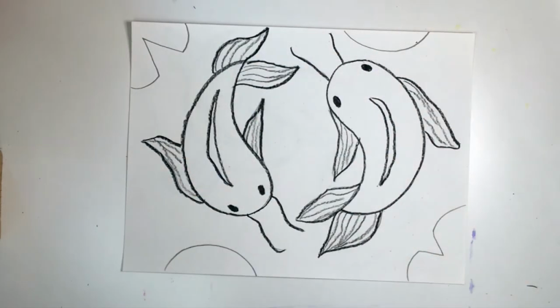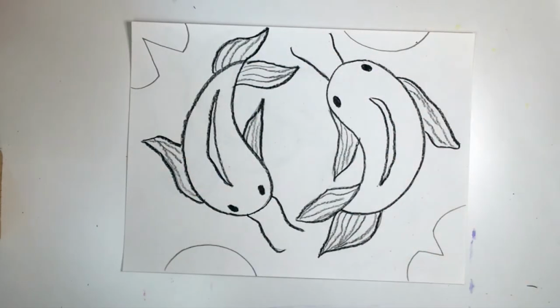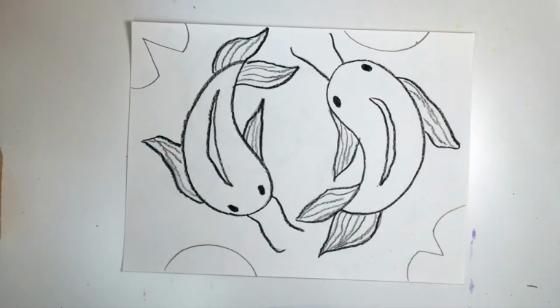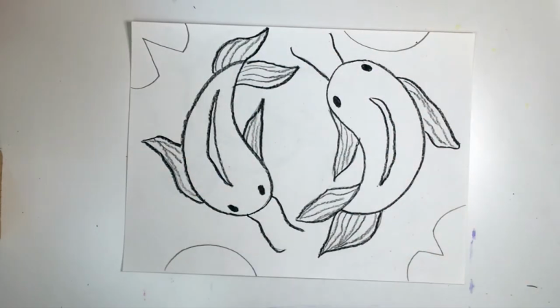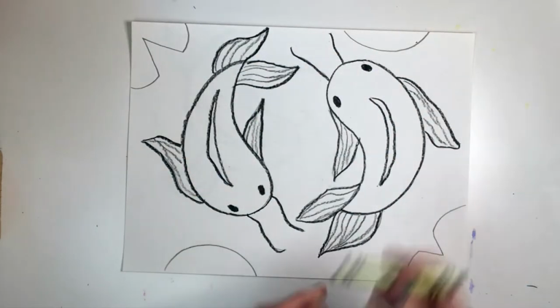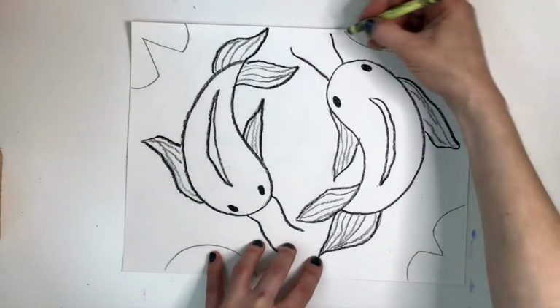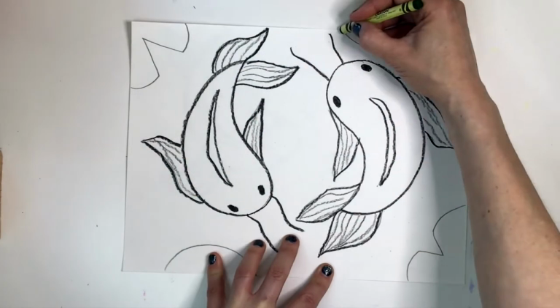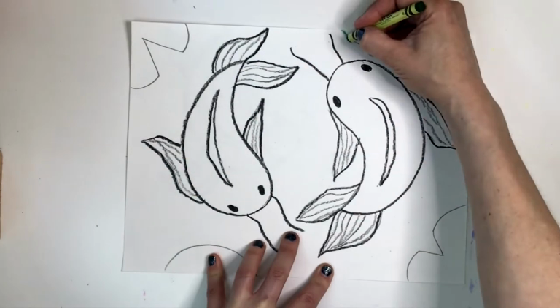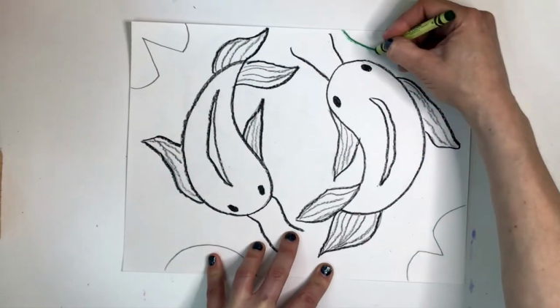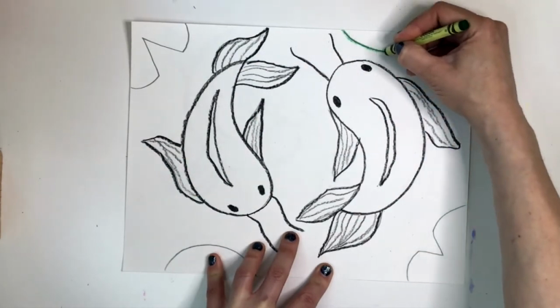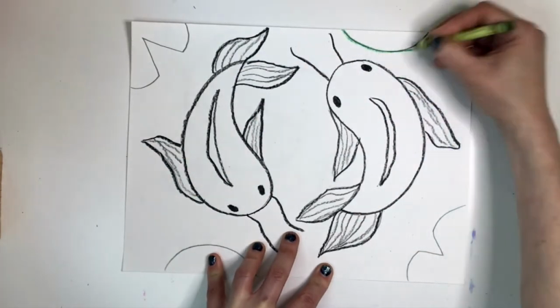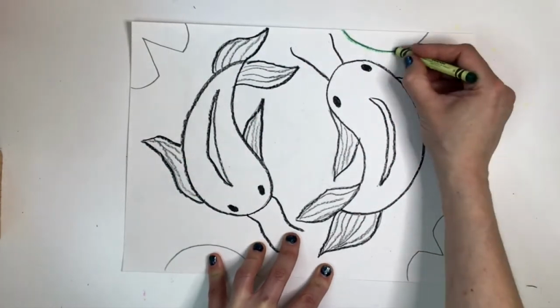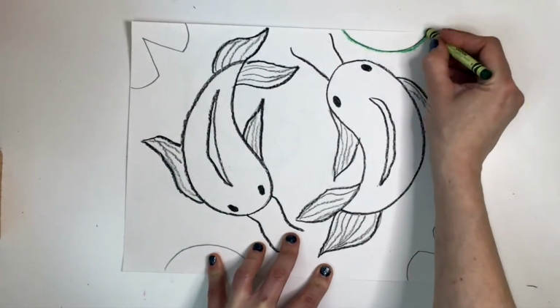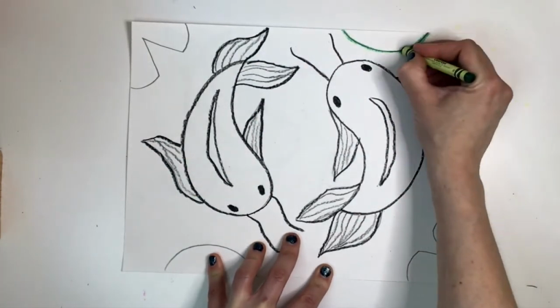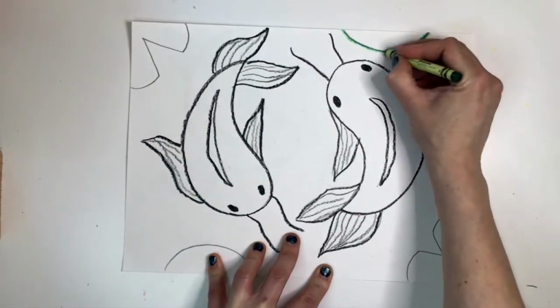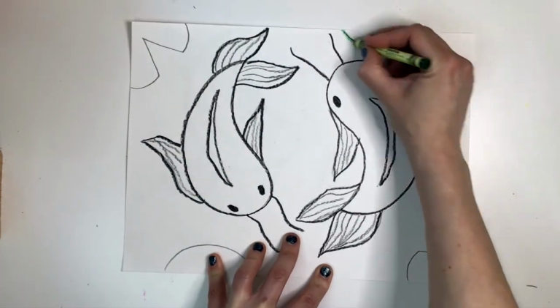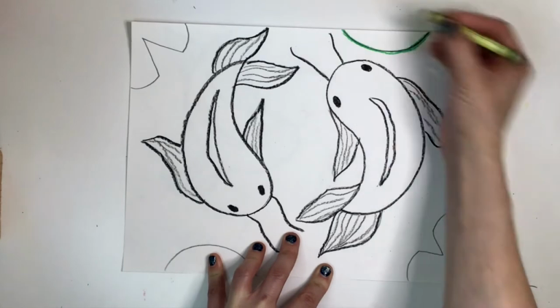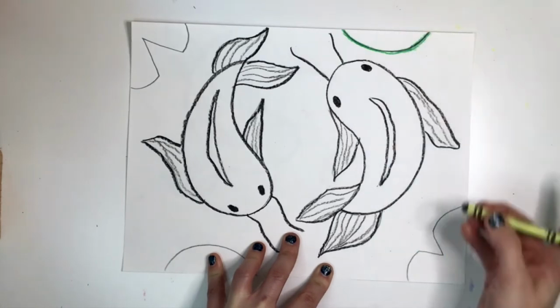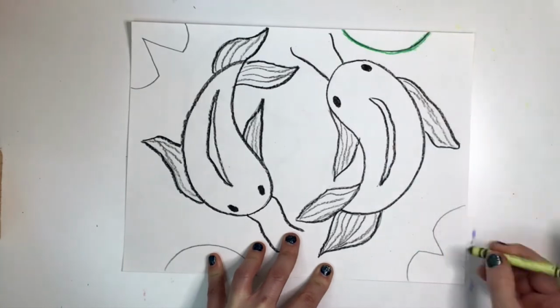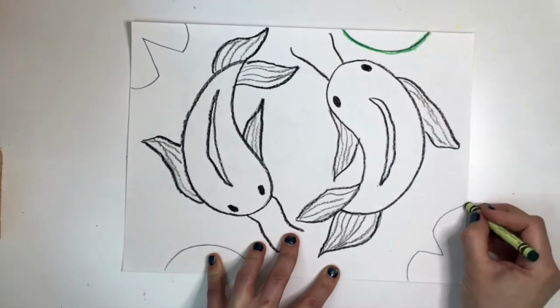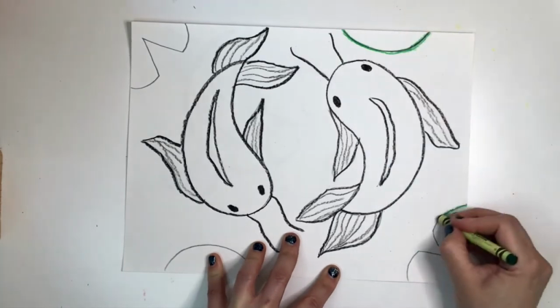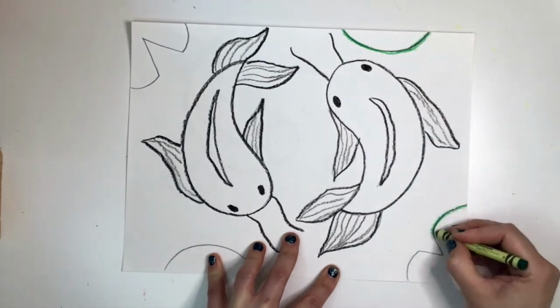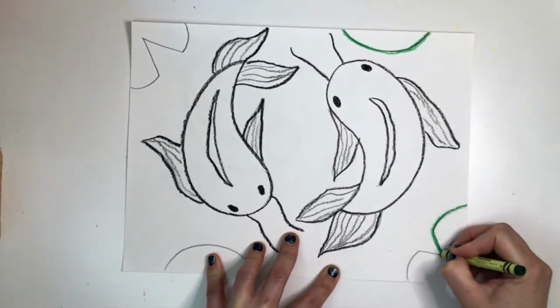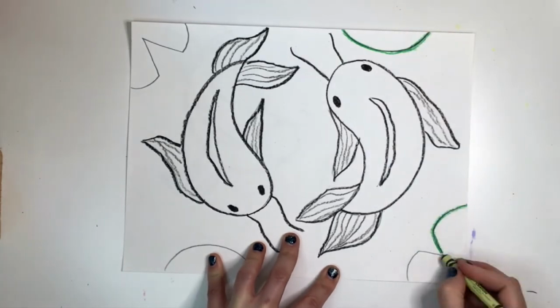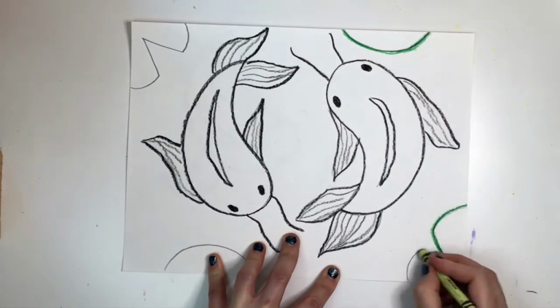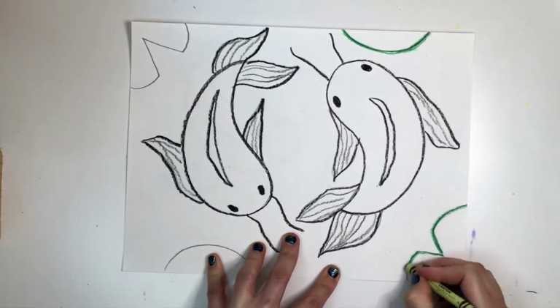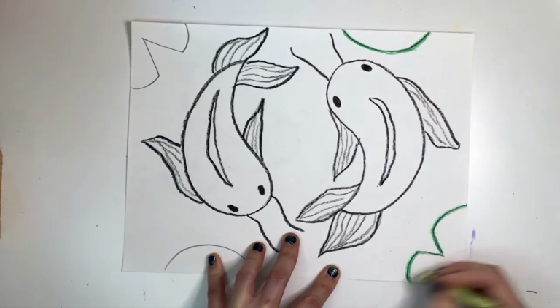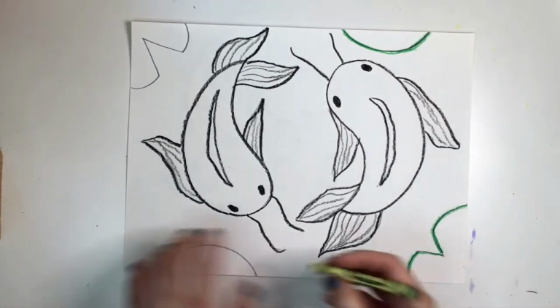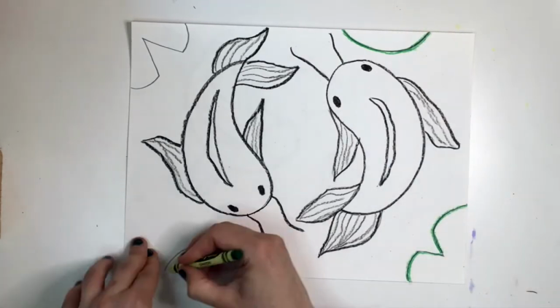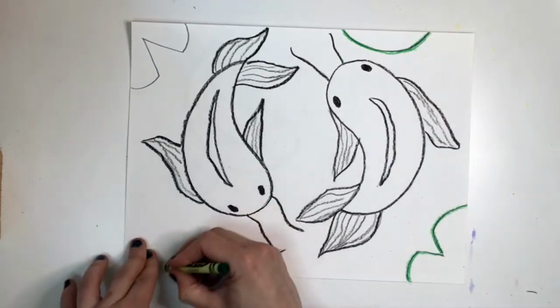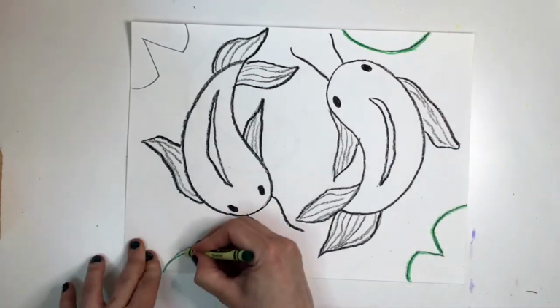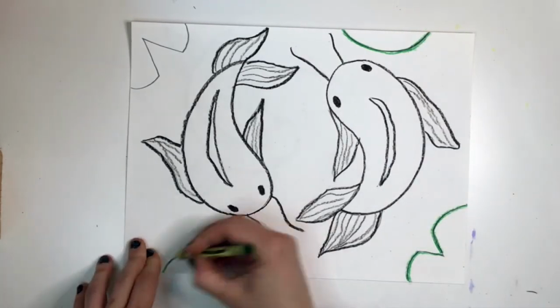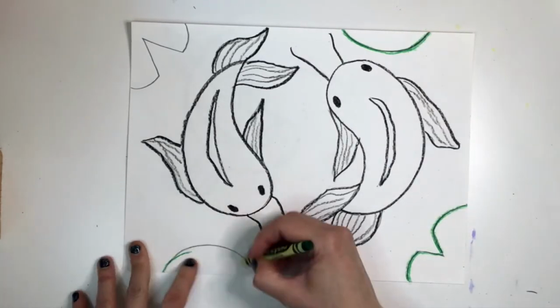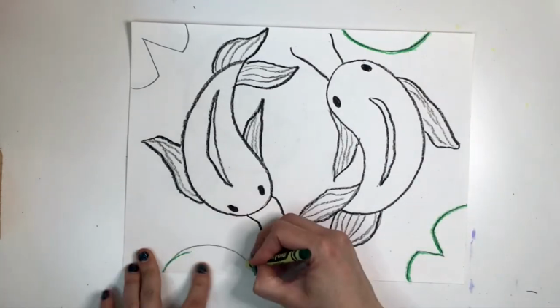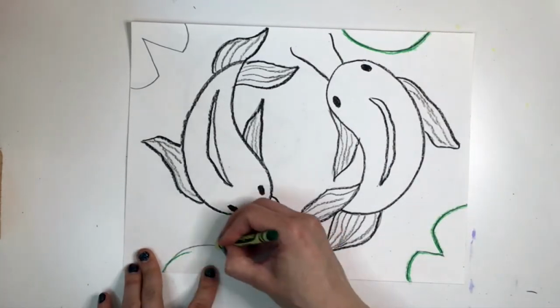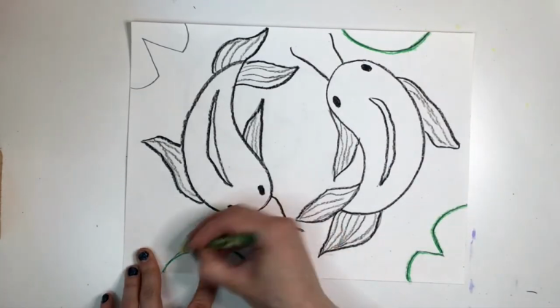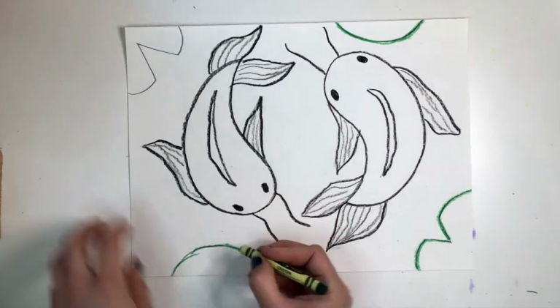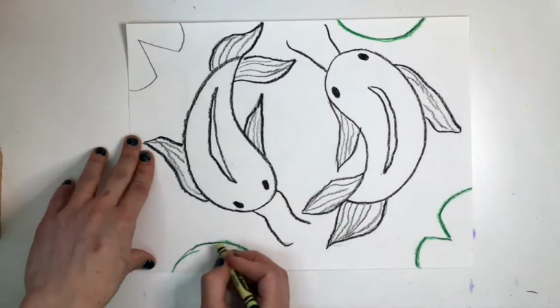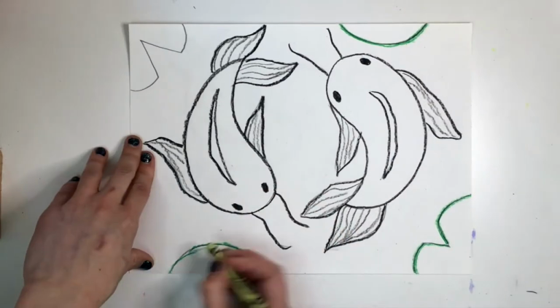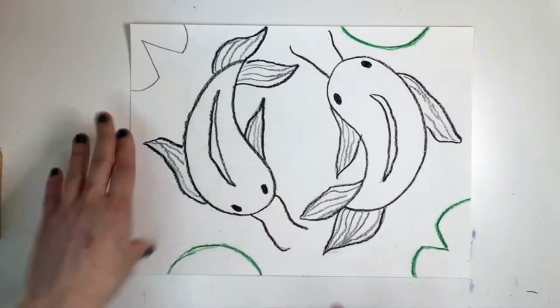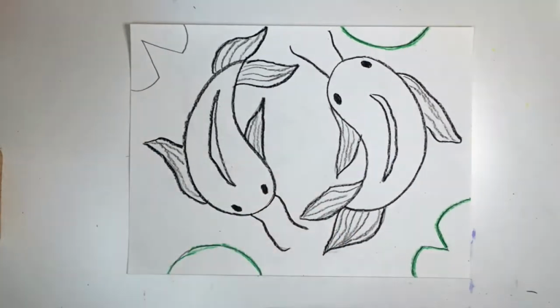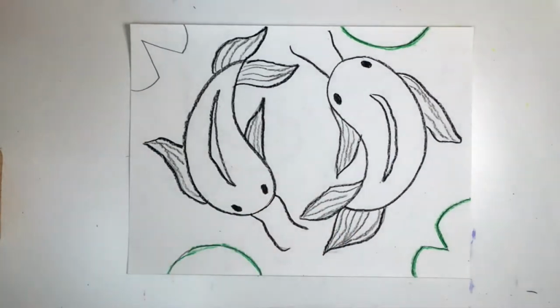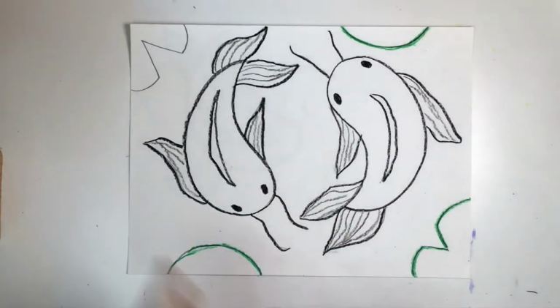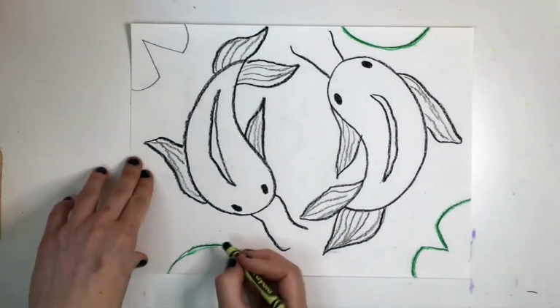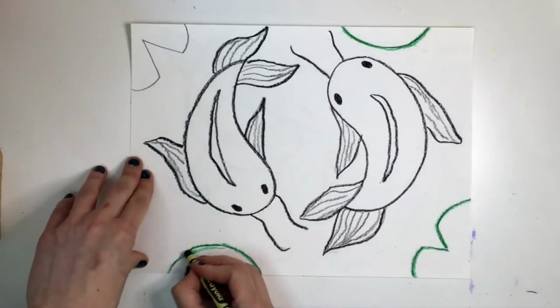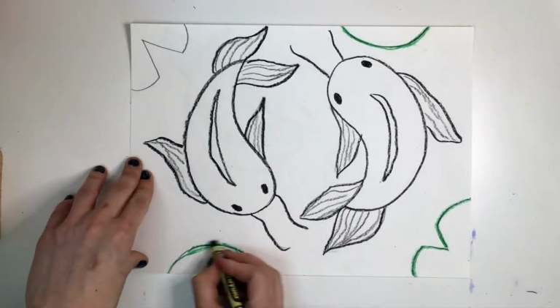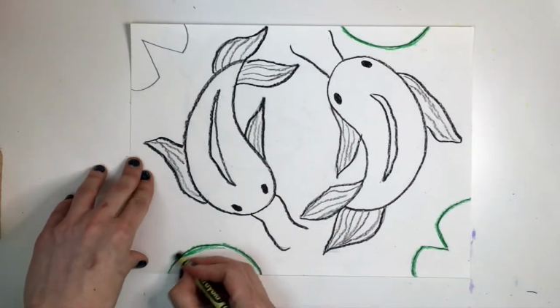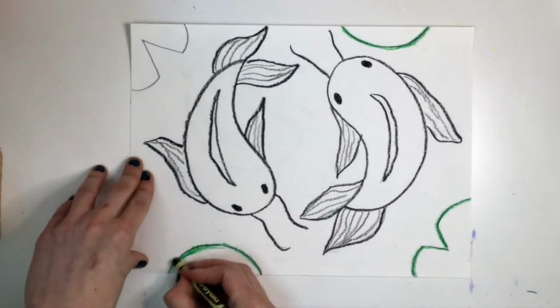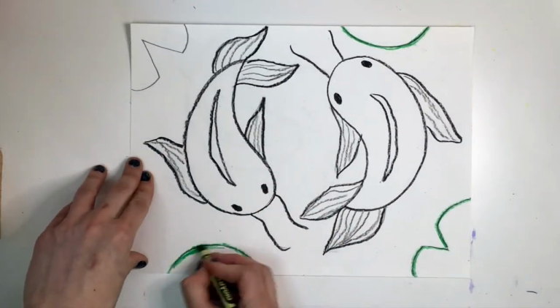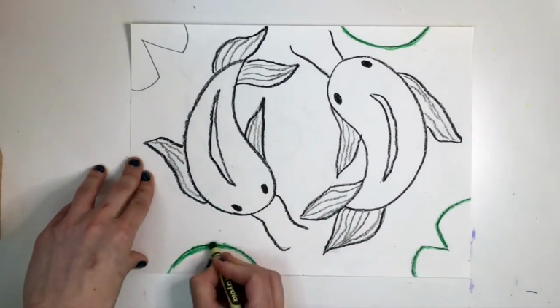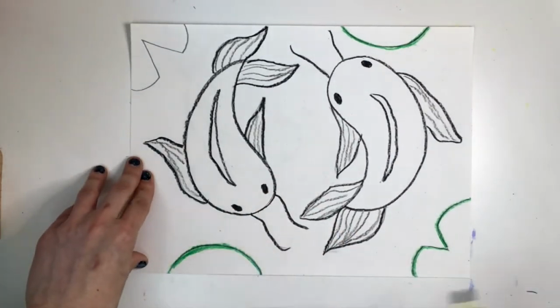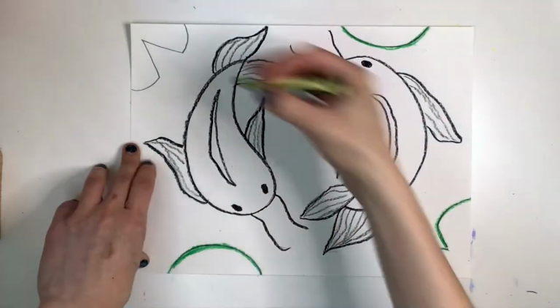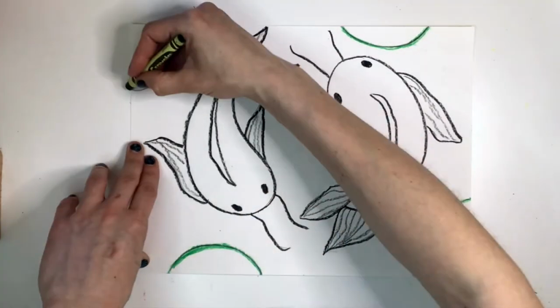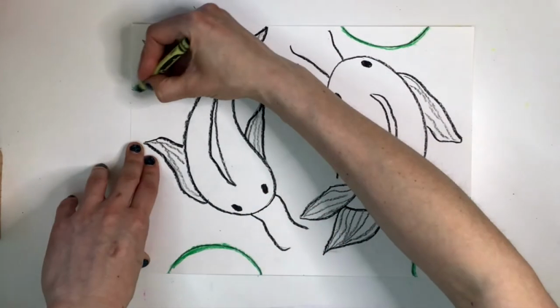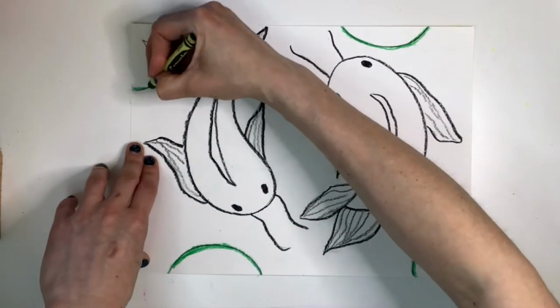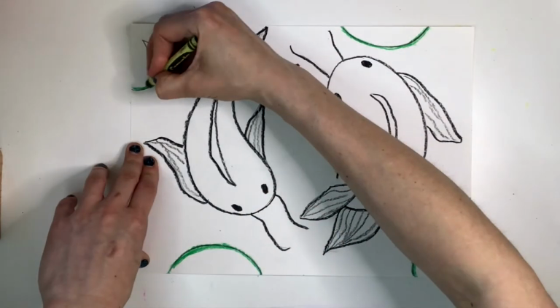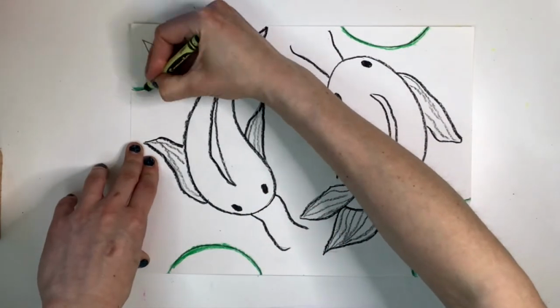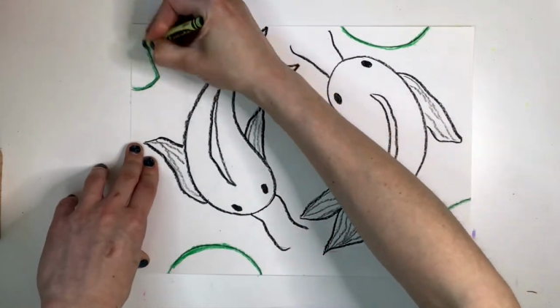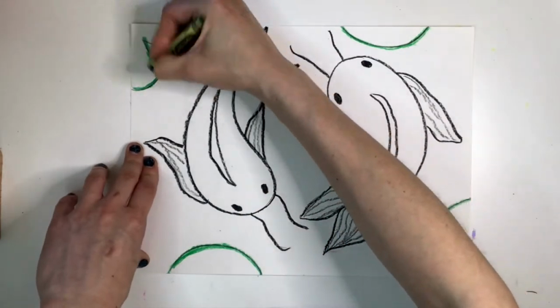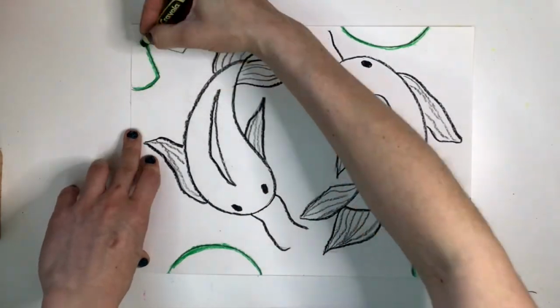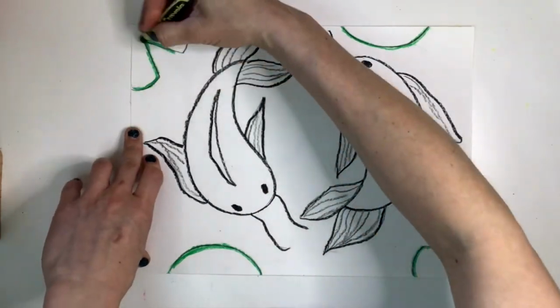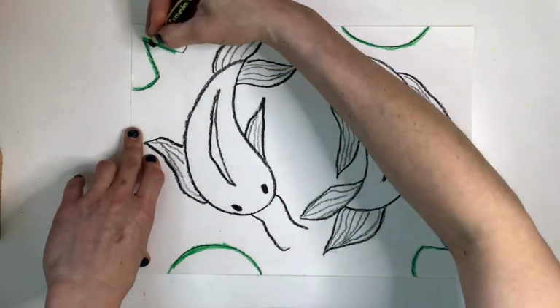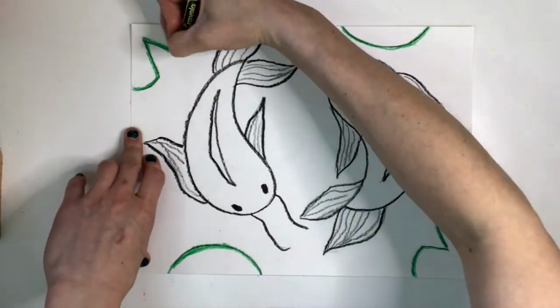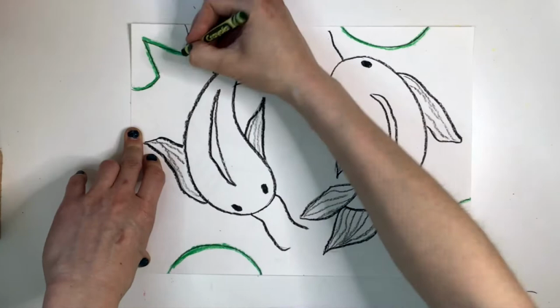Next I'm going to trace all of my lily pads with a green crayon. Remember to press firmly and draw a thick, solid line.